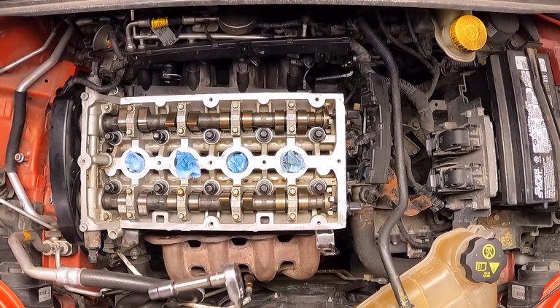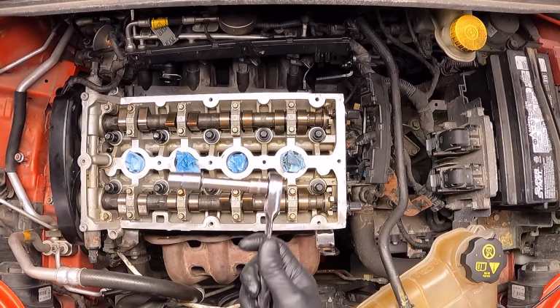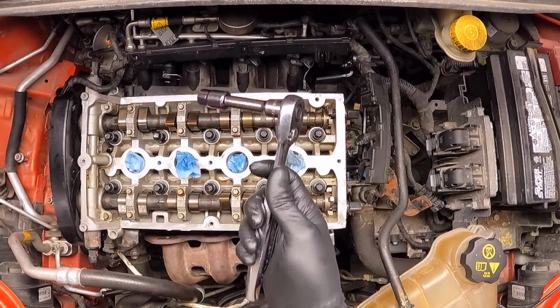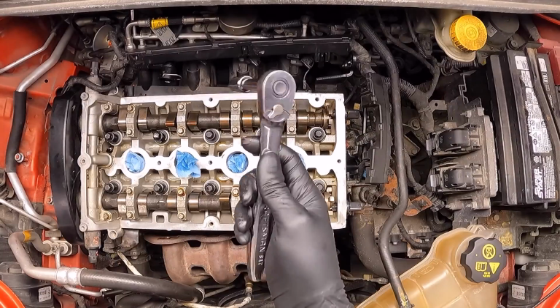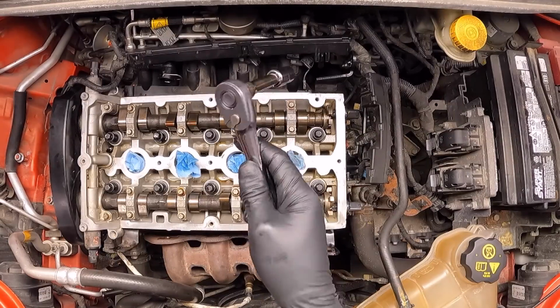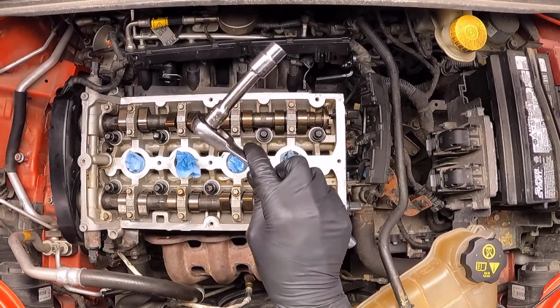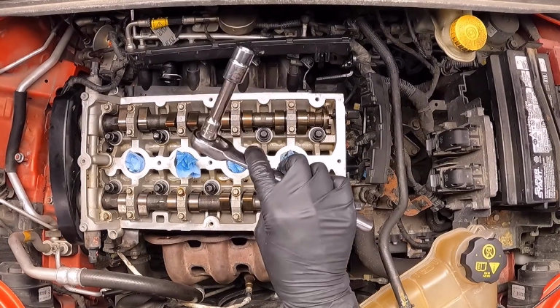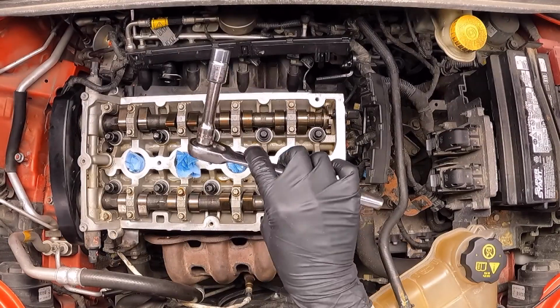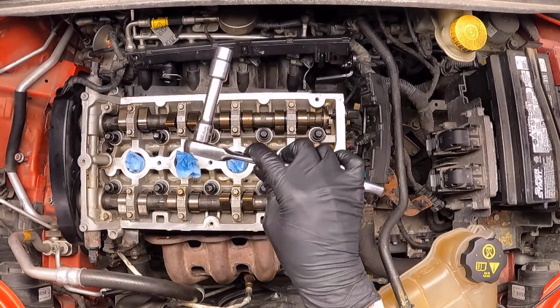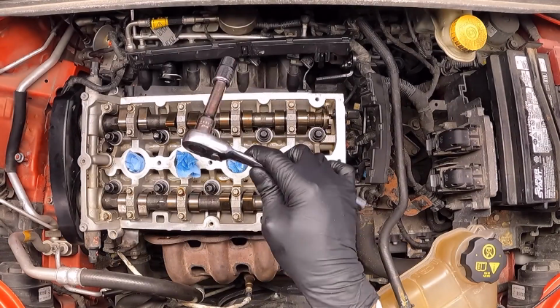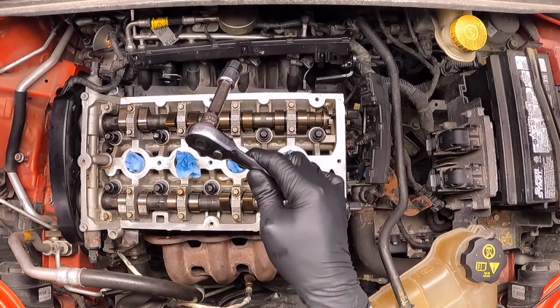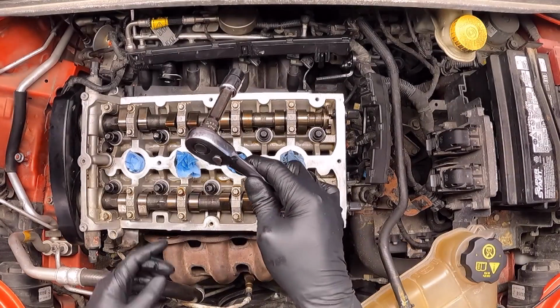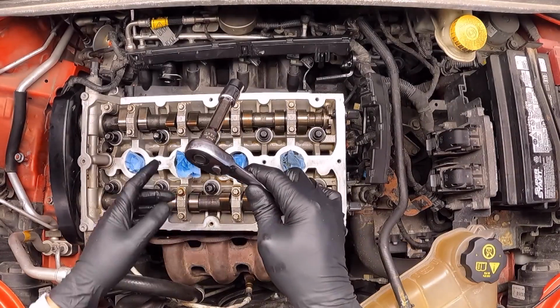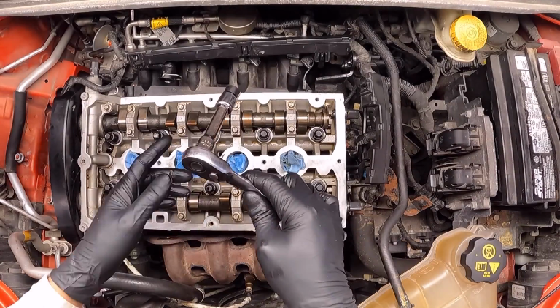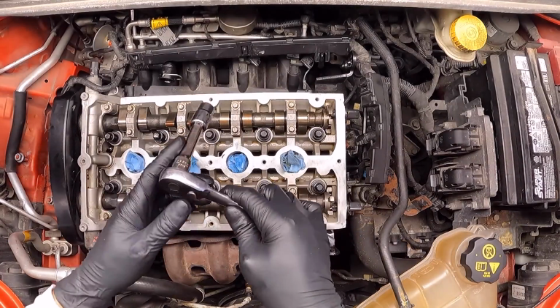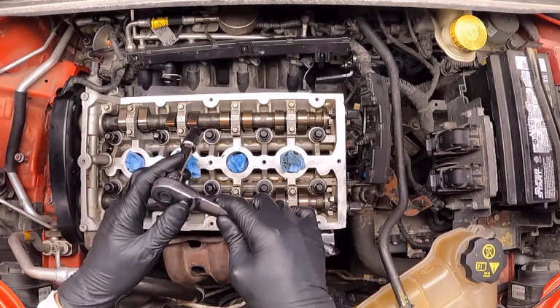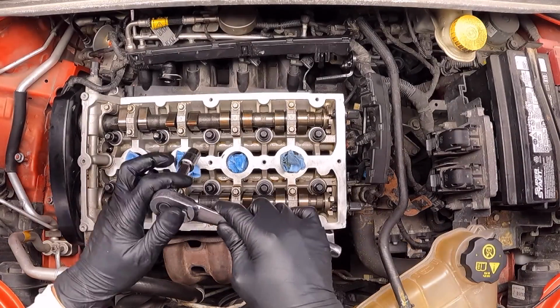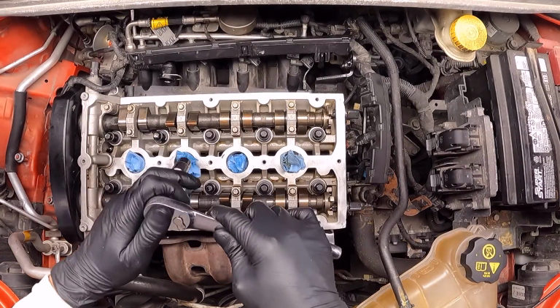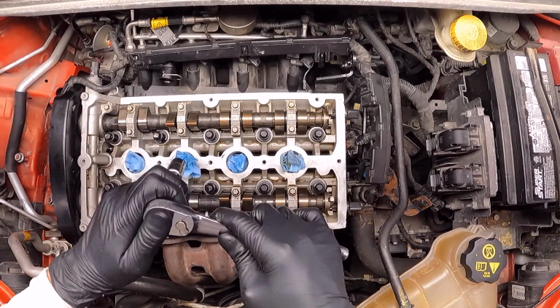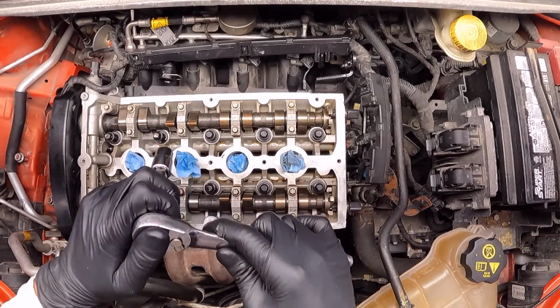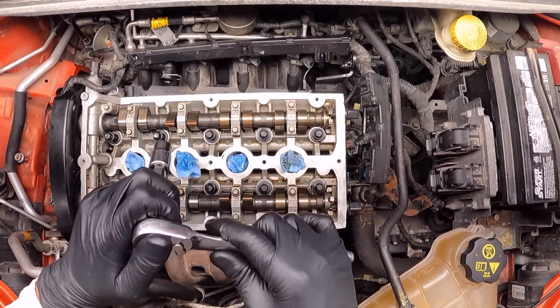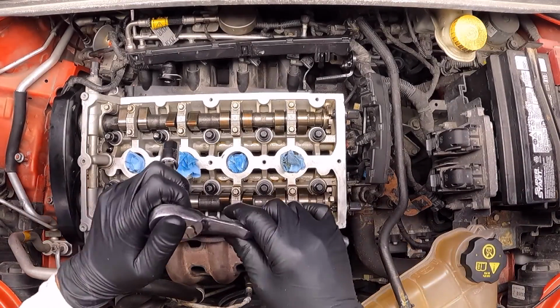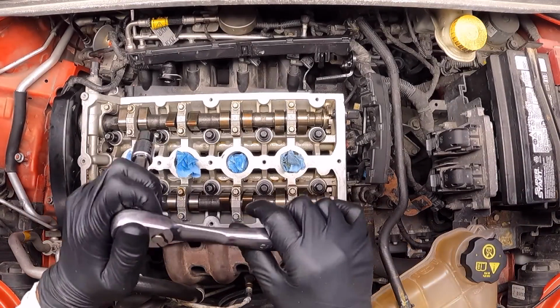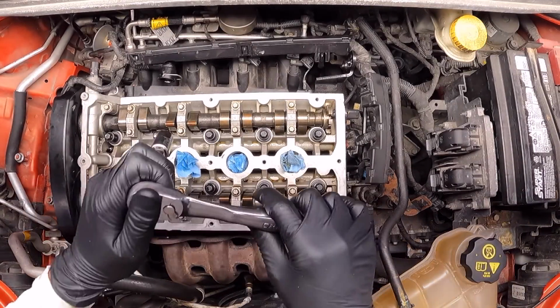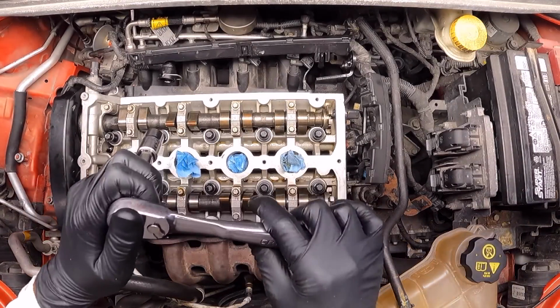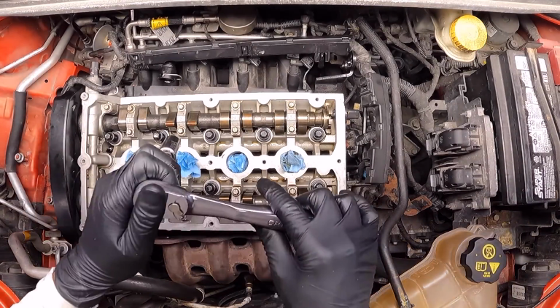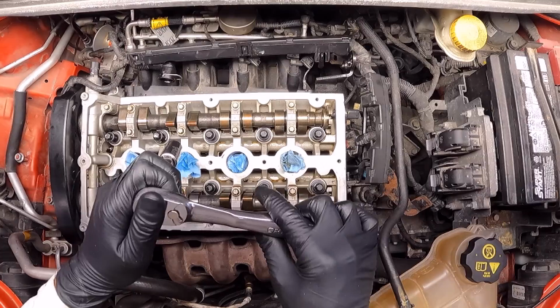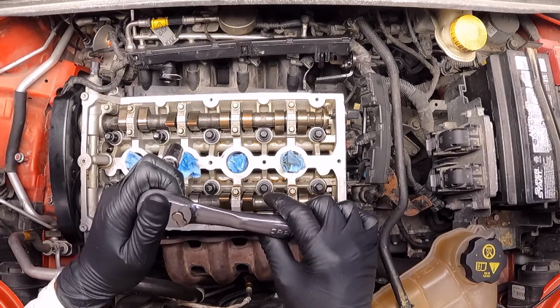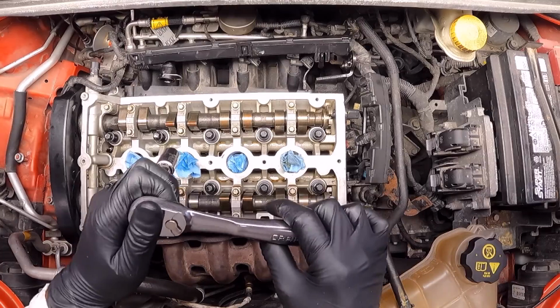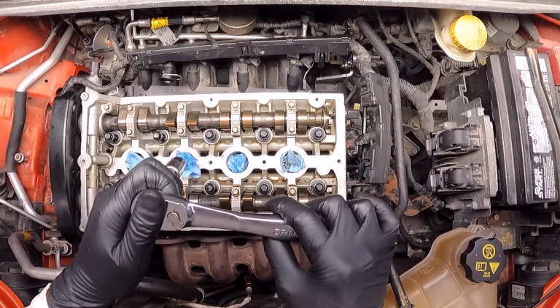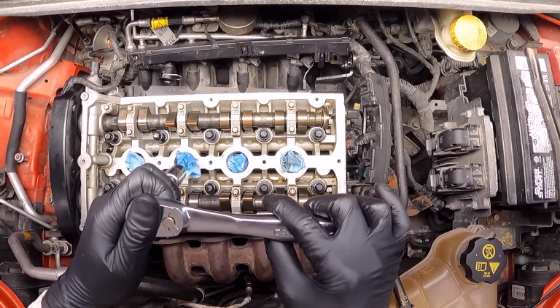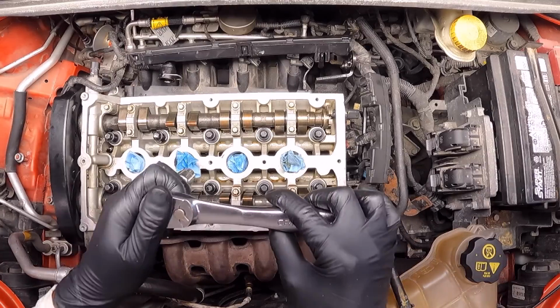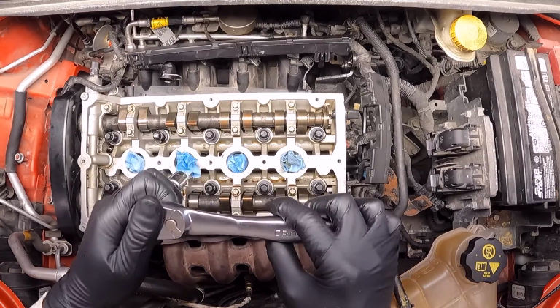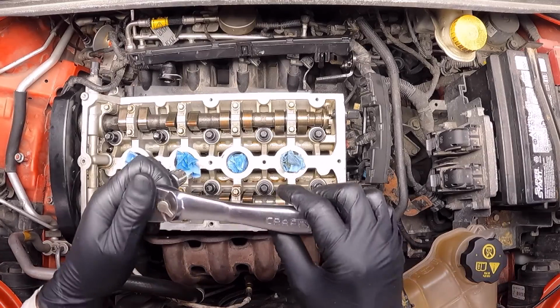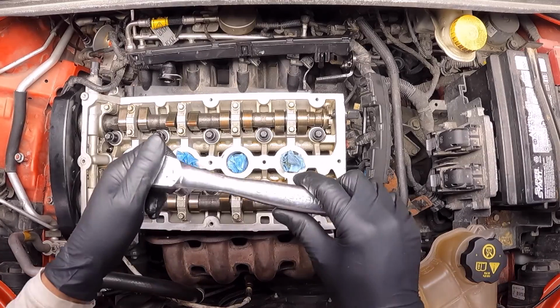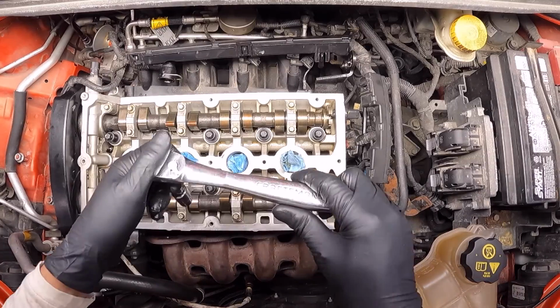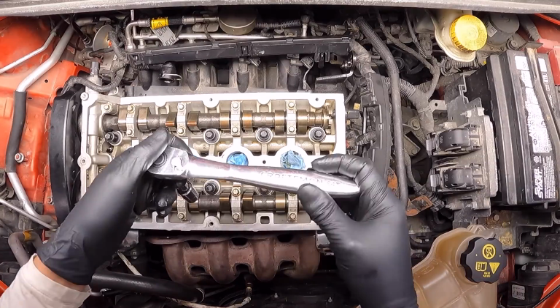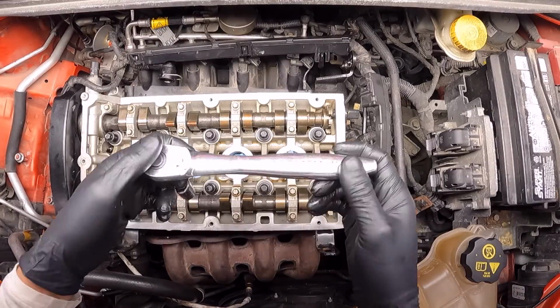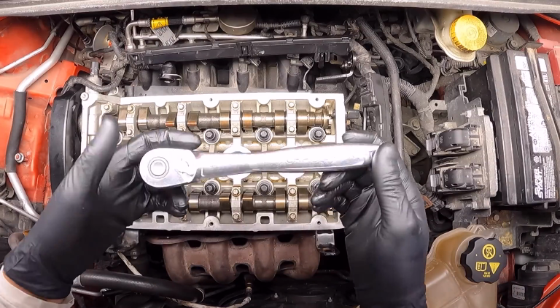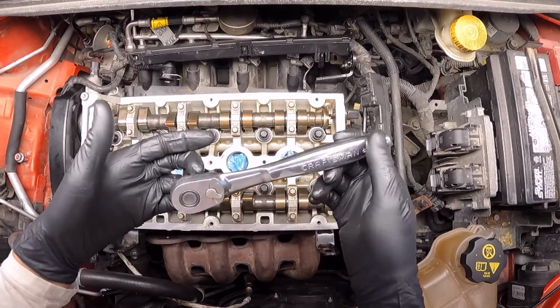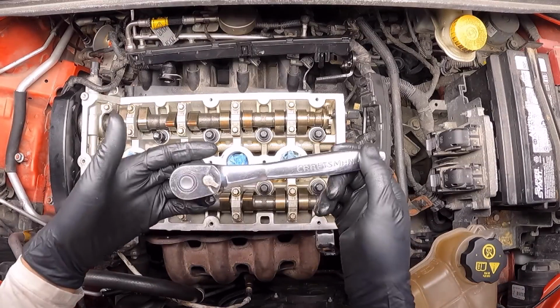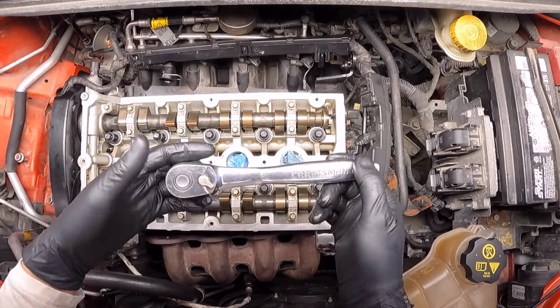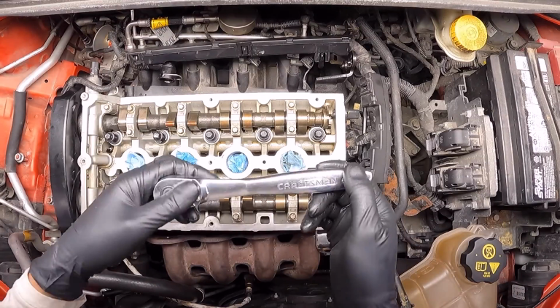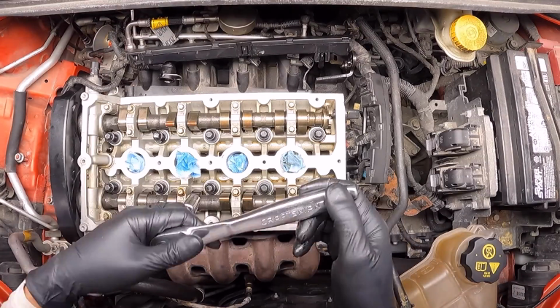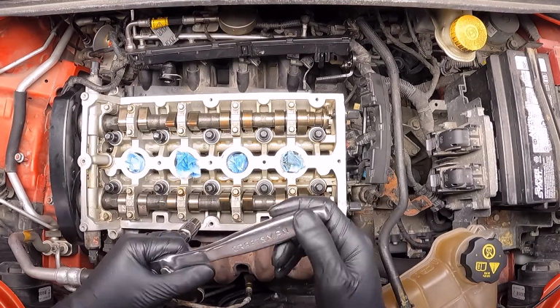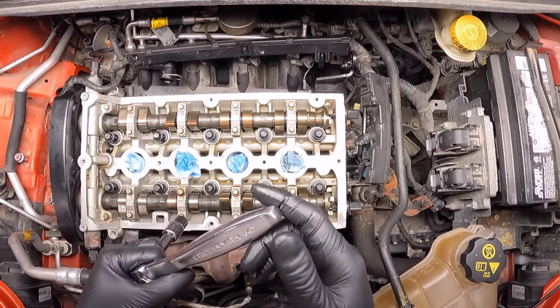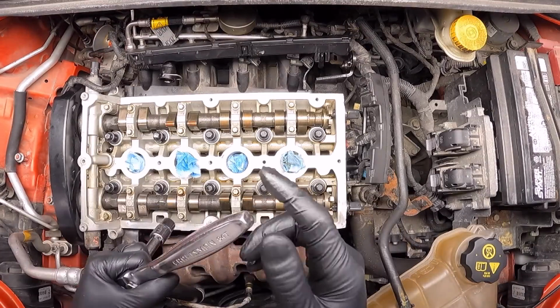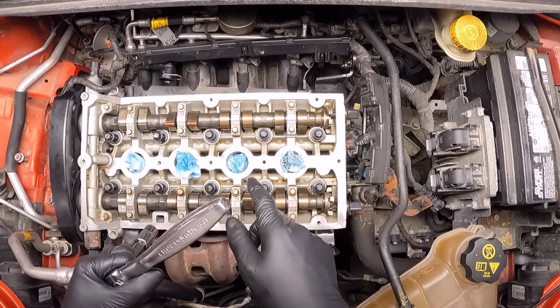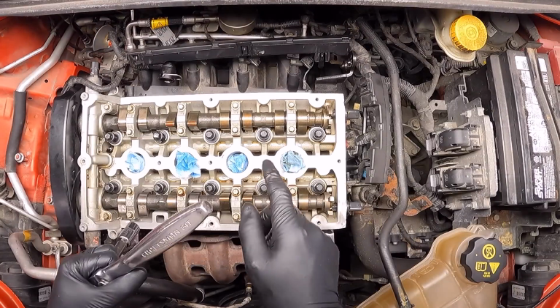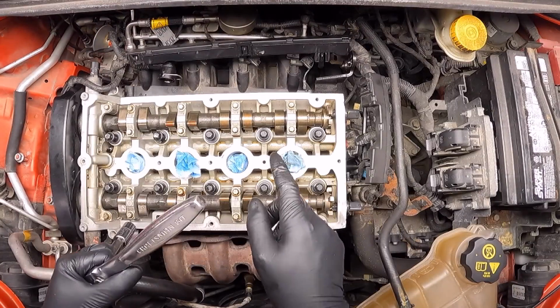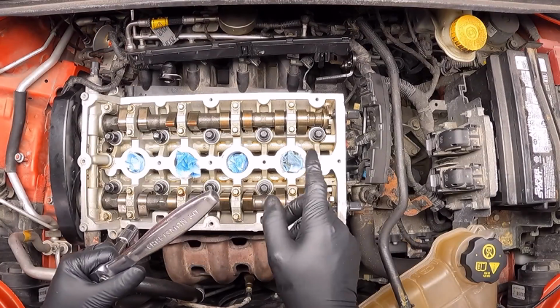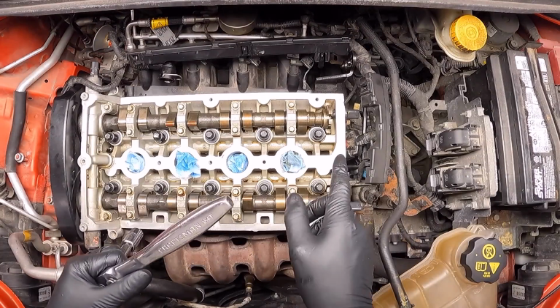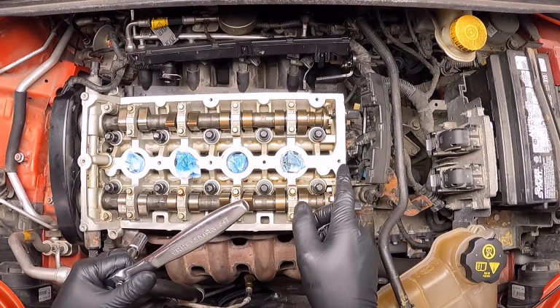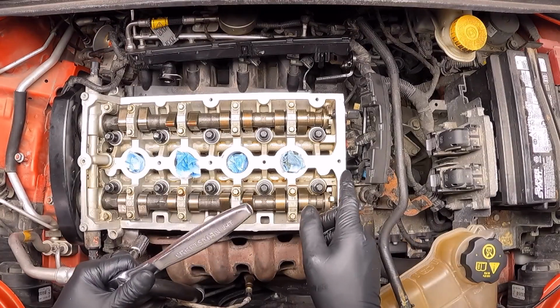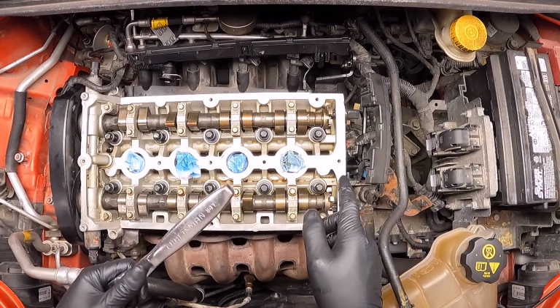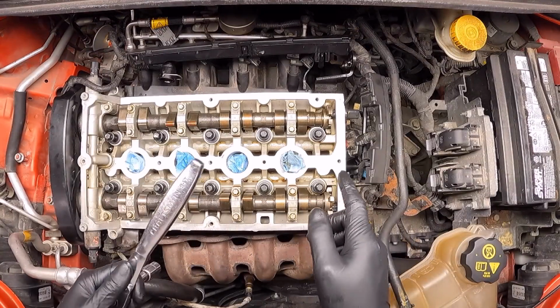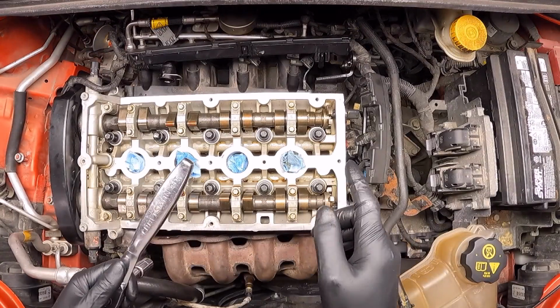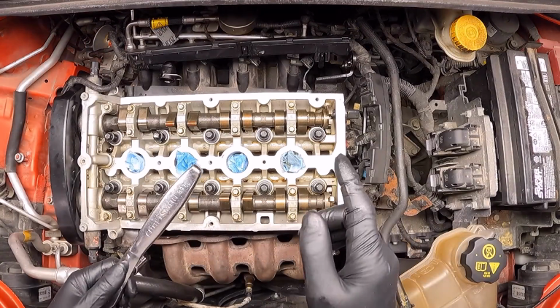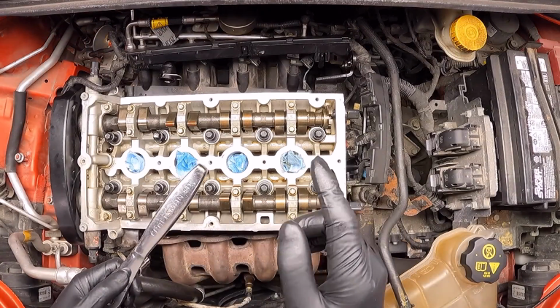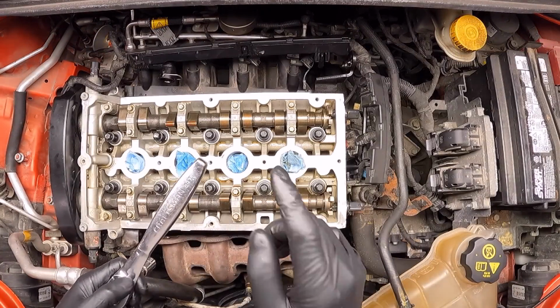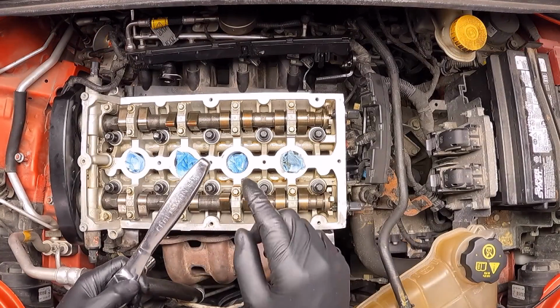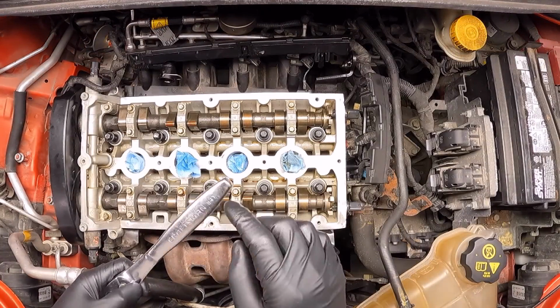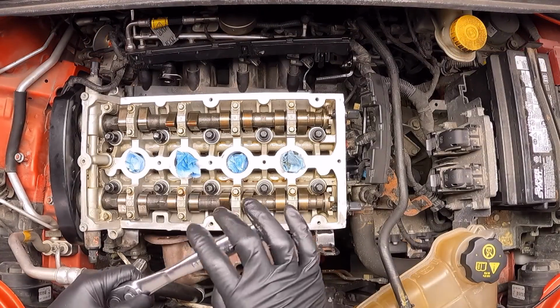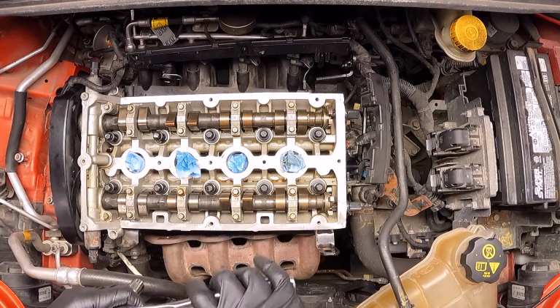Now I'm going to use a ratchet to speed up the process. Let's be careful because we should not torque them out with the ratchet — for that we need to use a torque wrench.